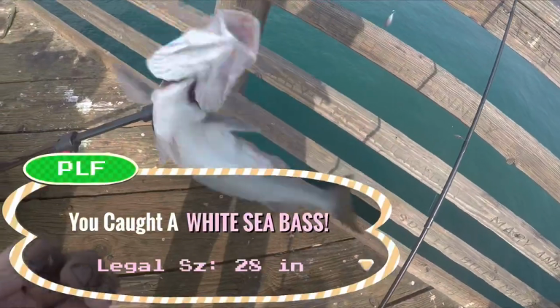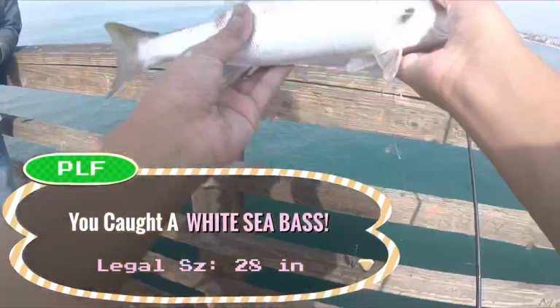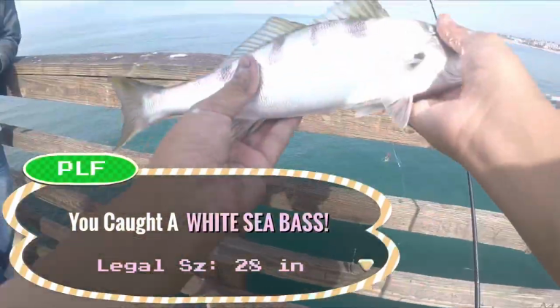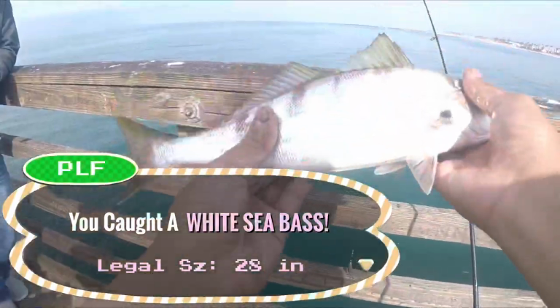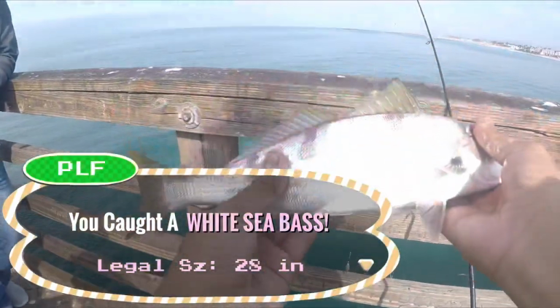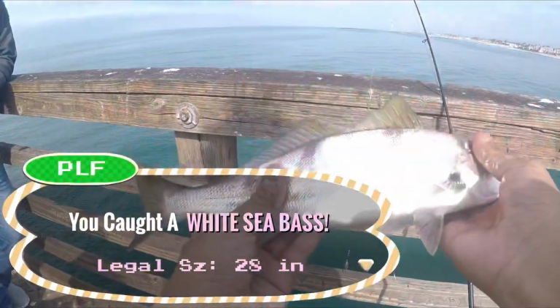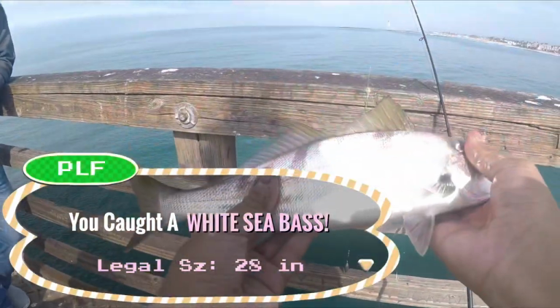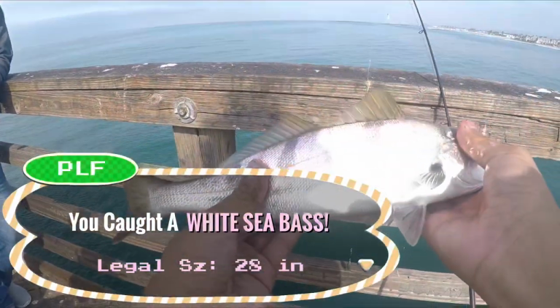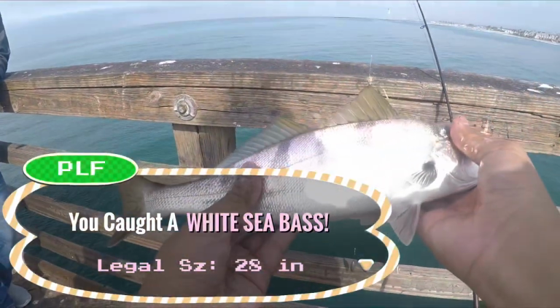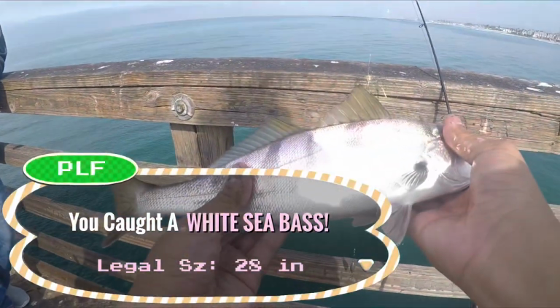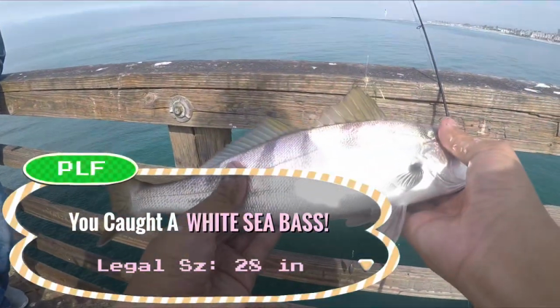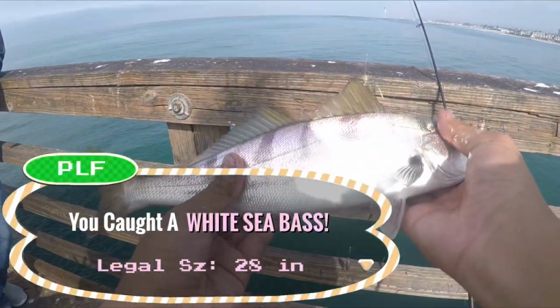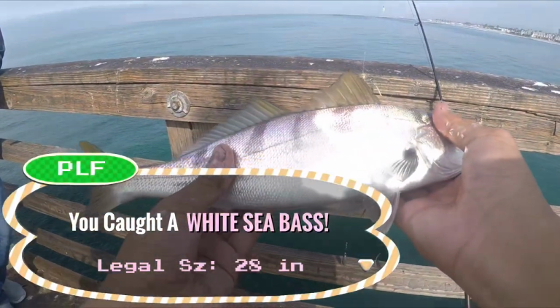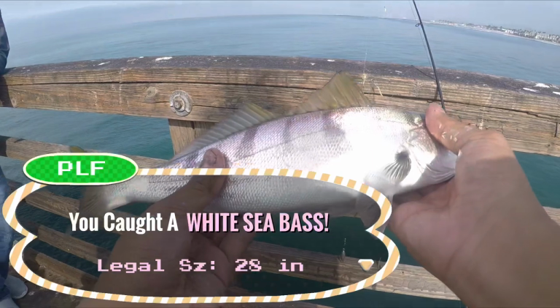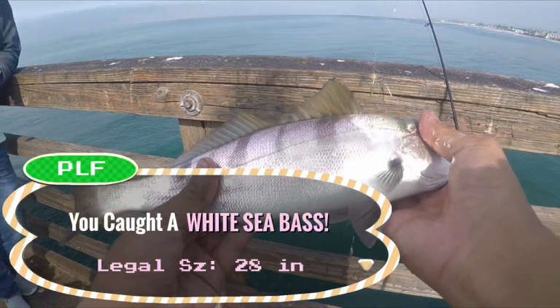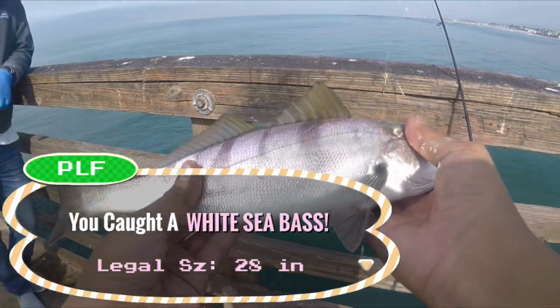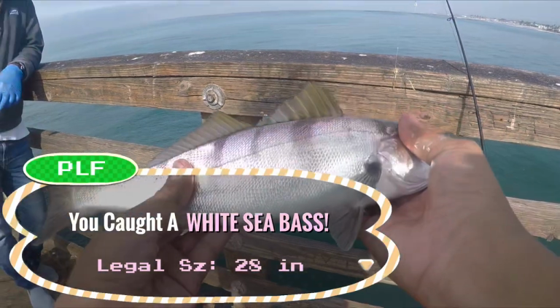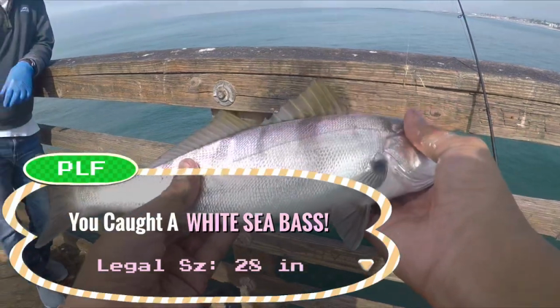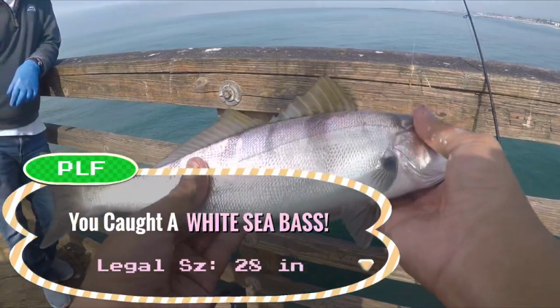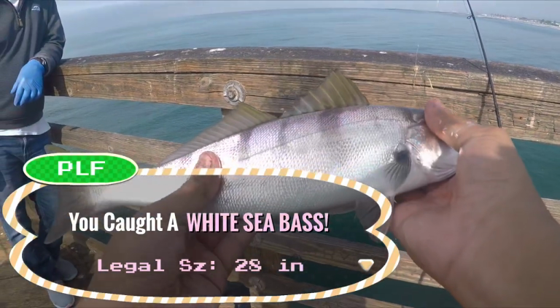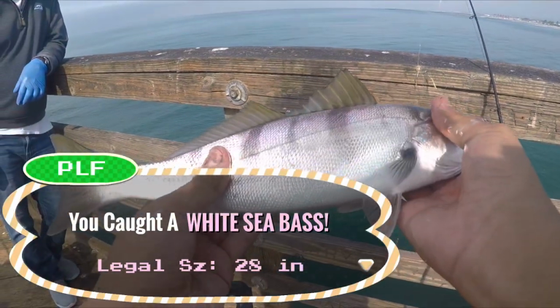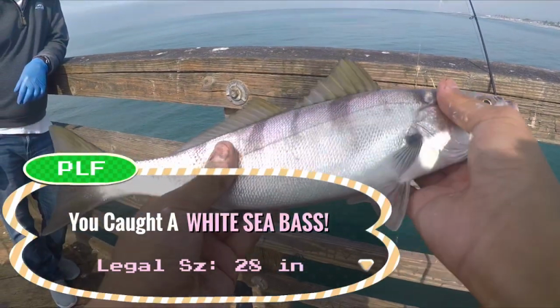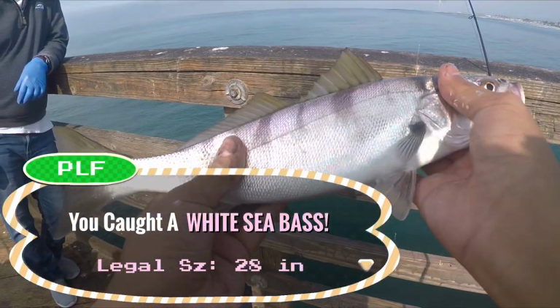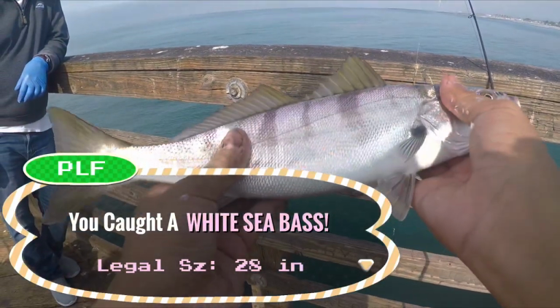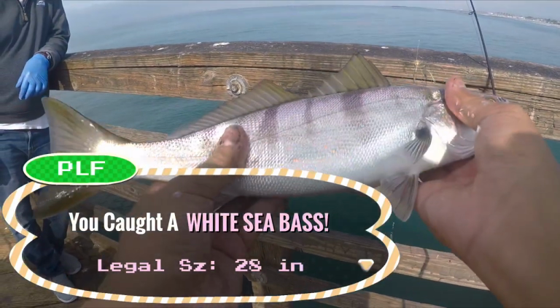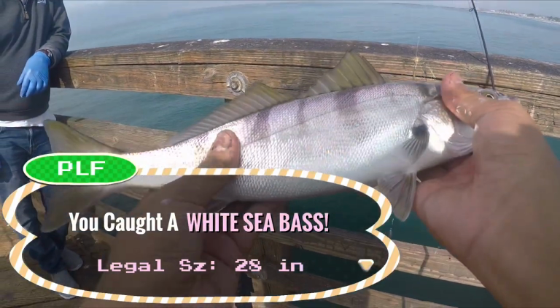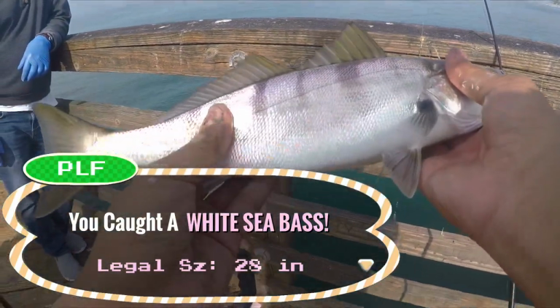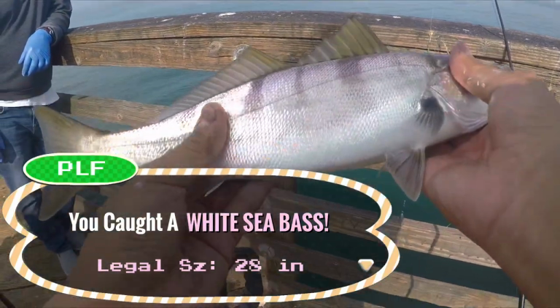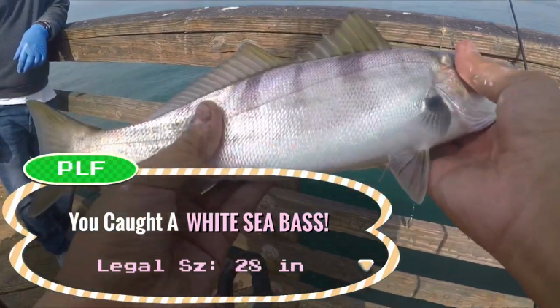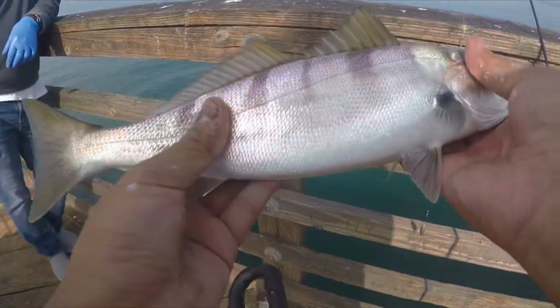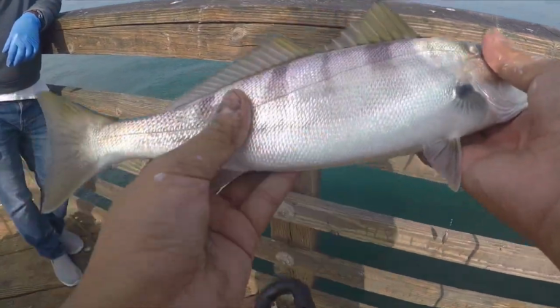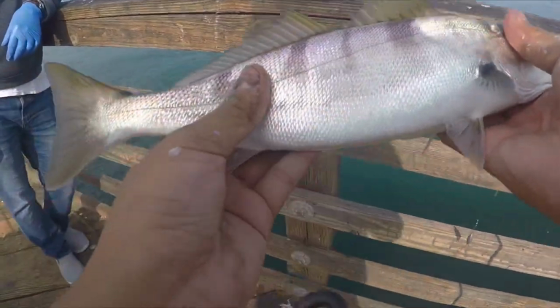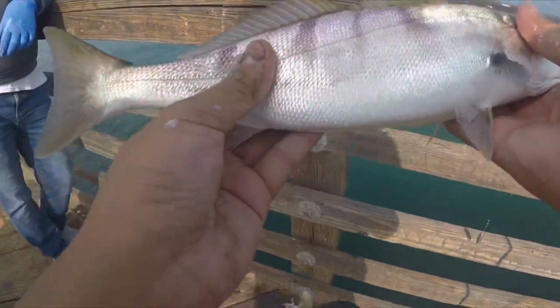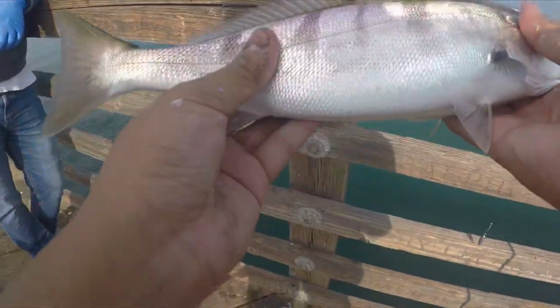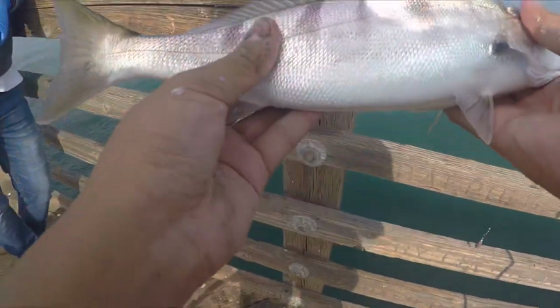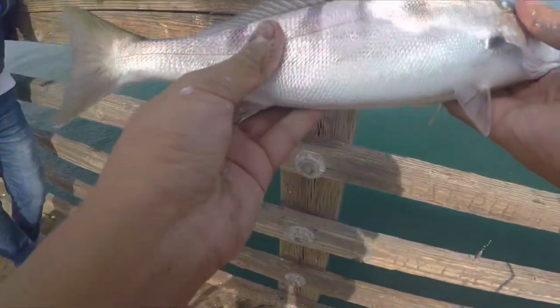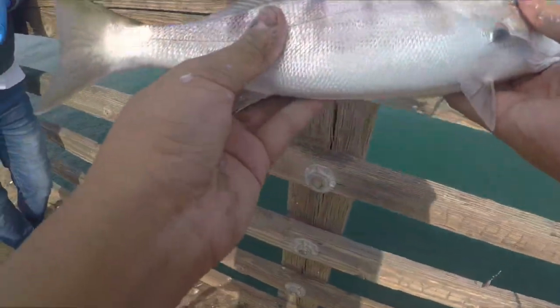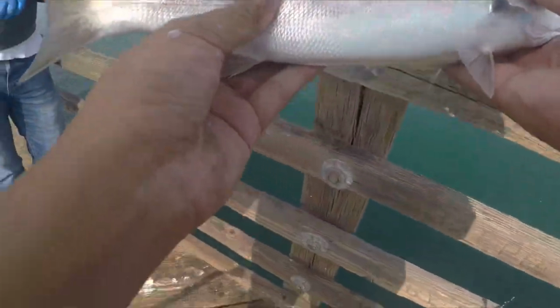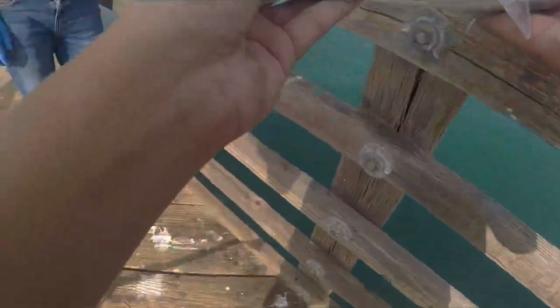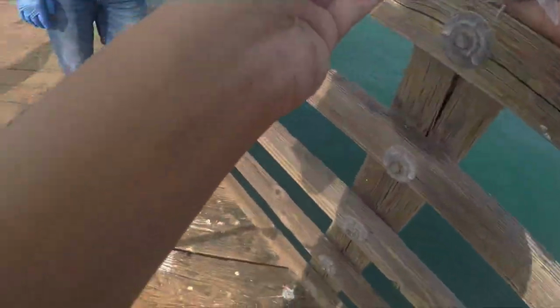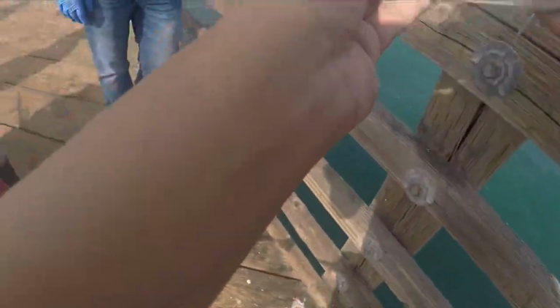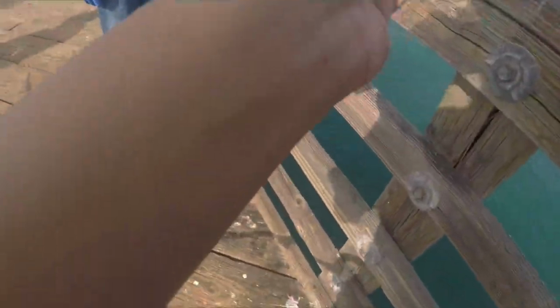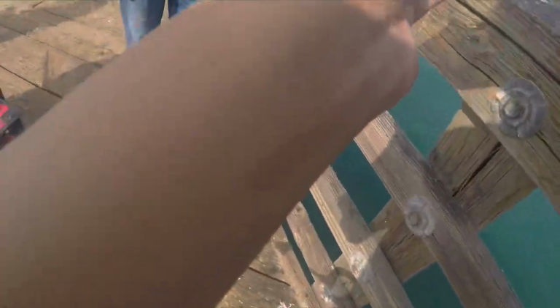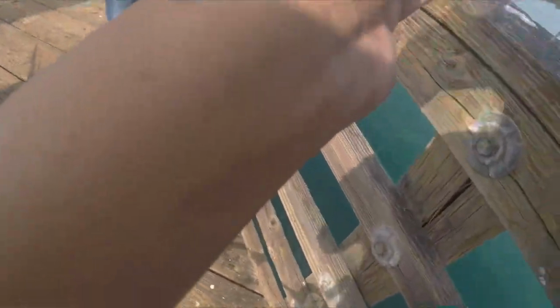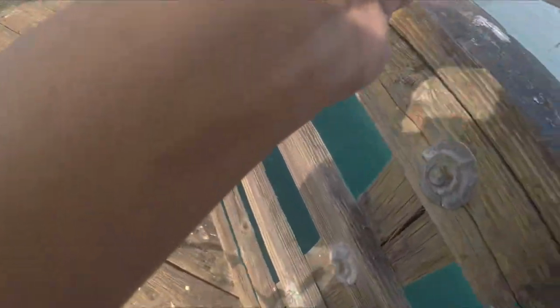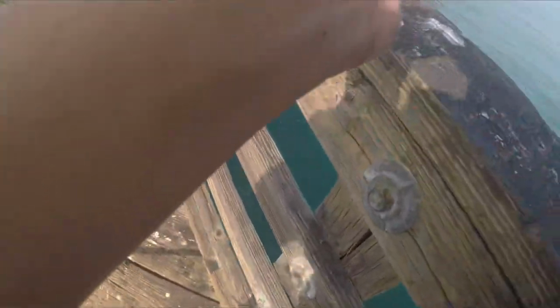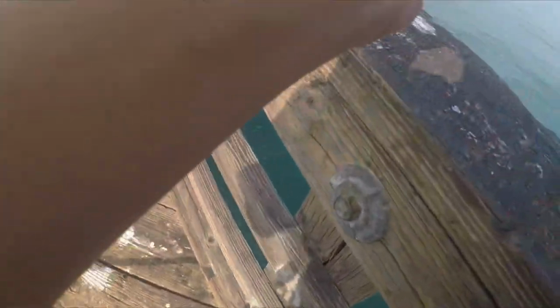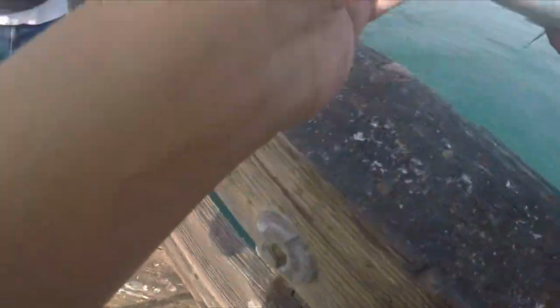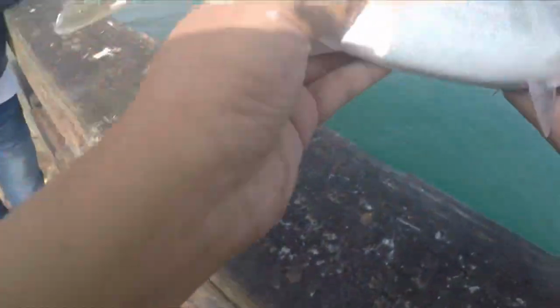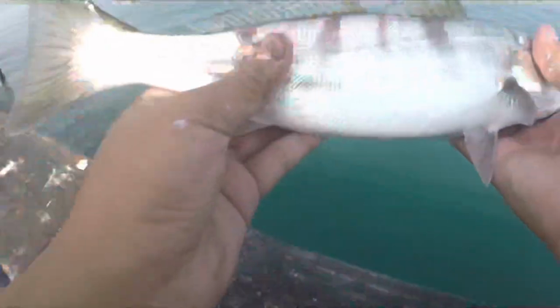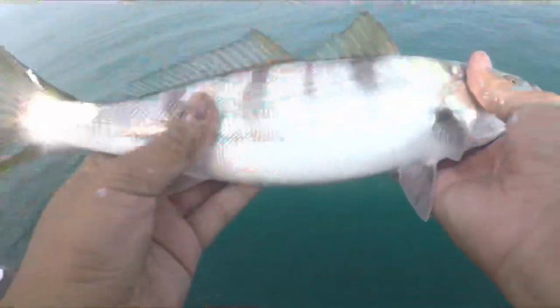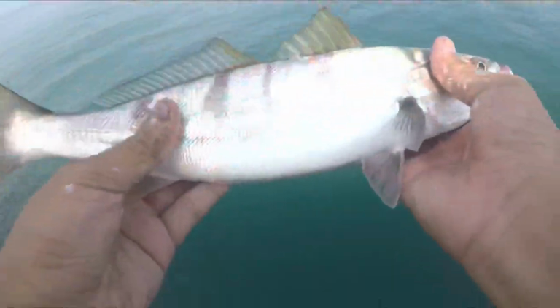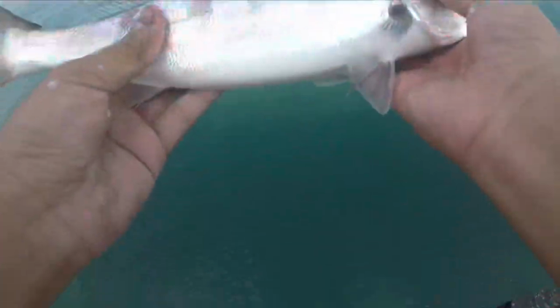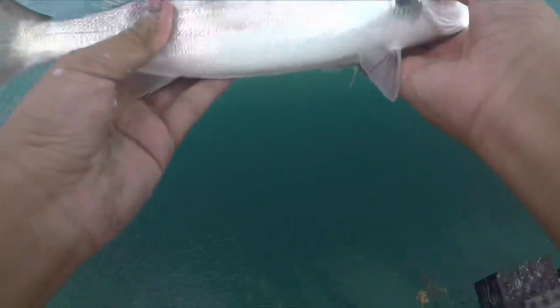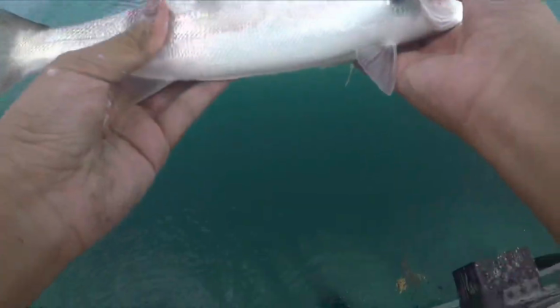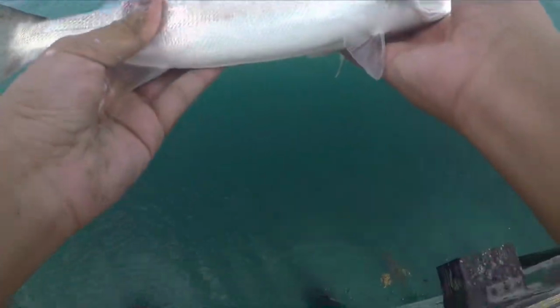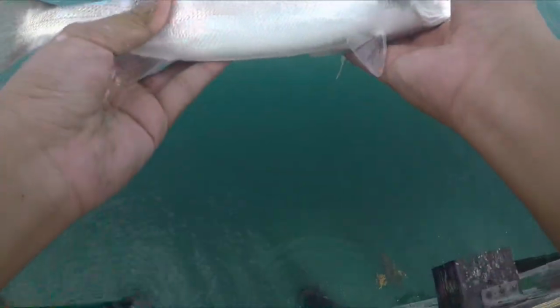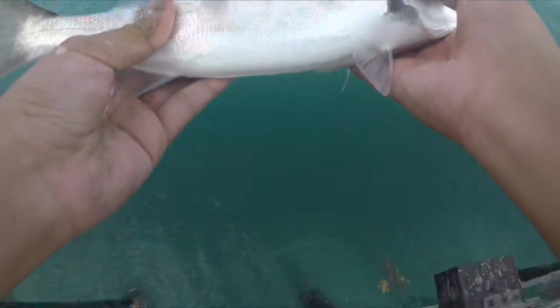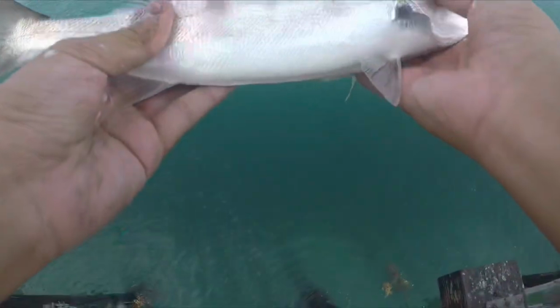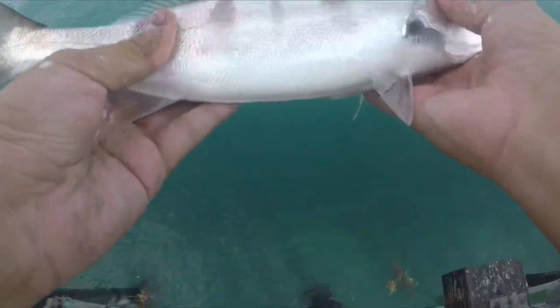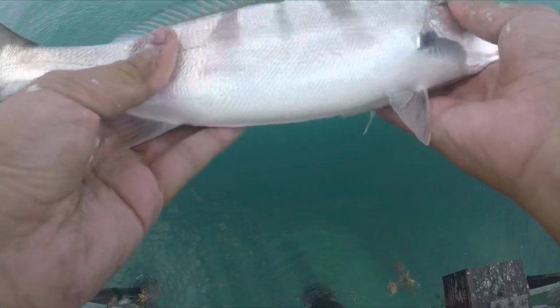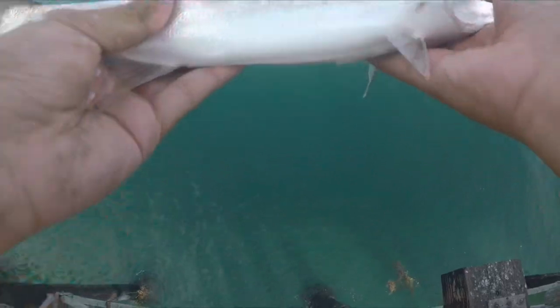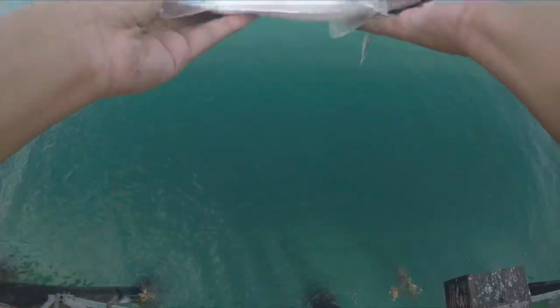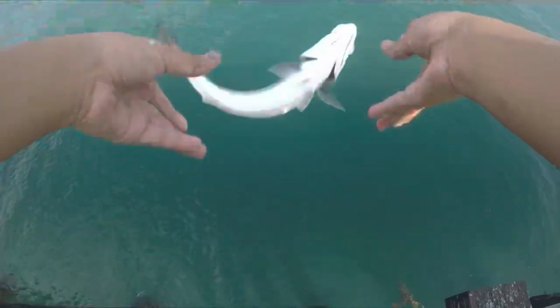Guys, look - white sea bass. But it's undersized so we have to release it. Alright. Bye bye.